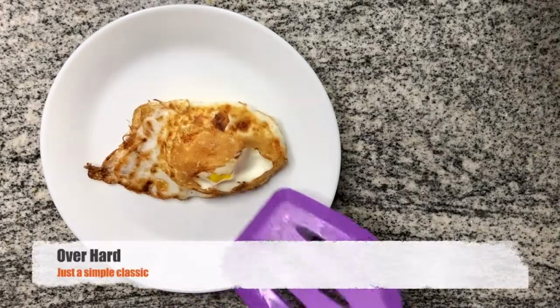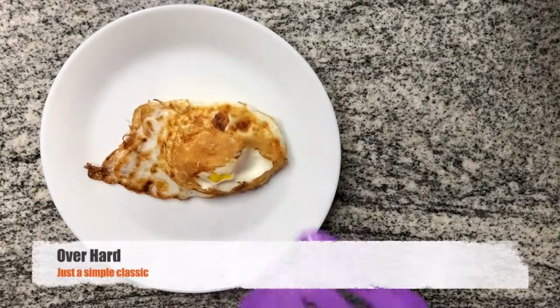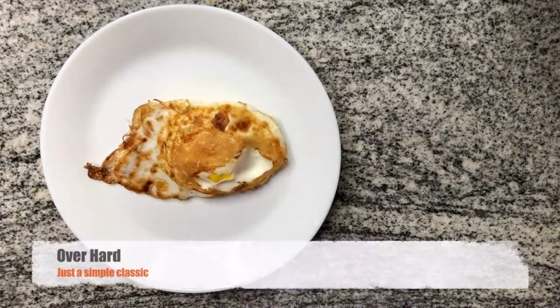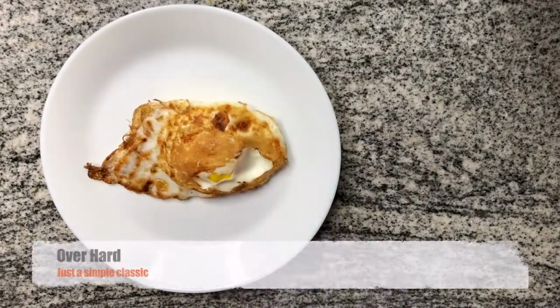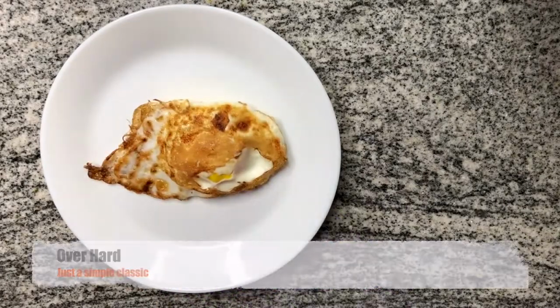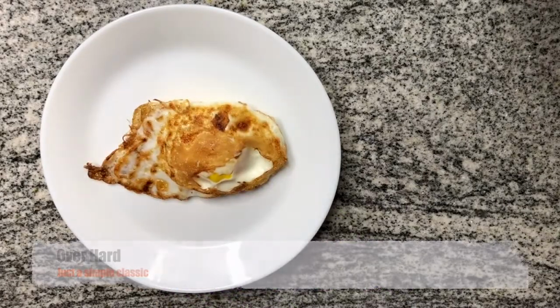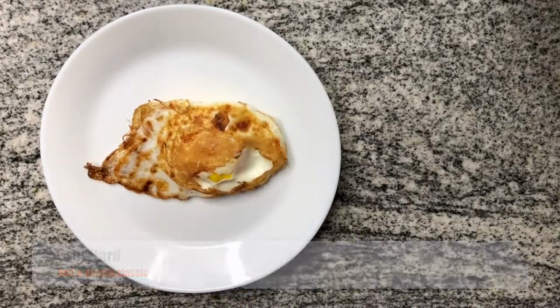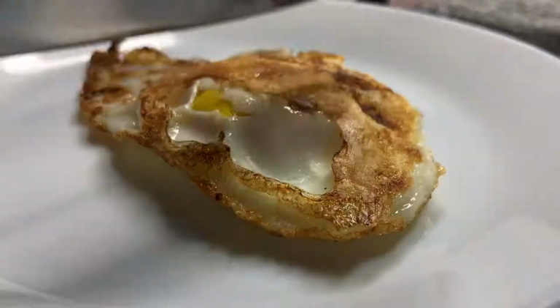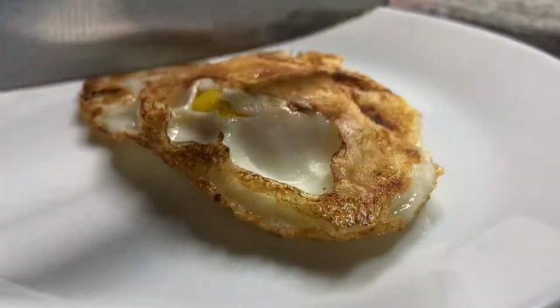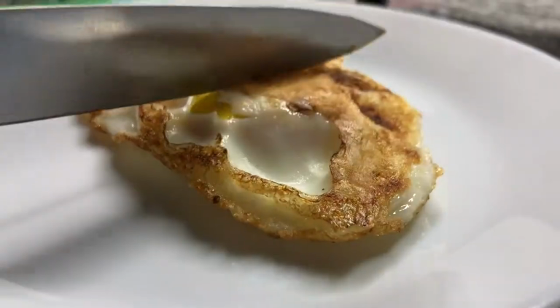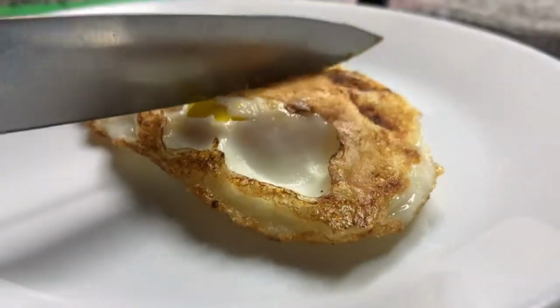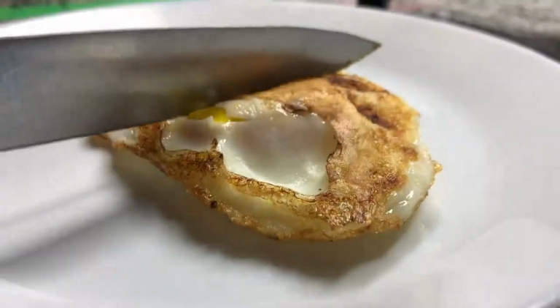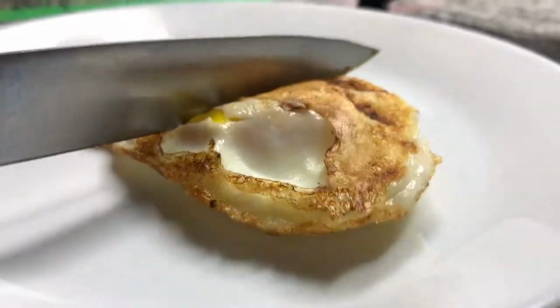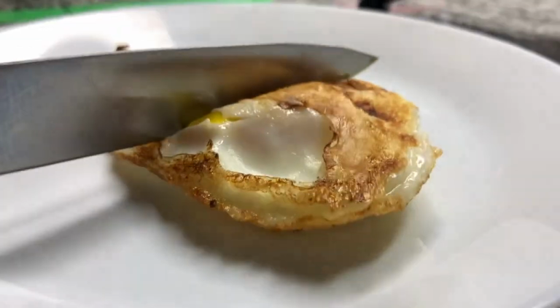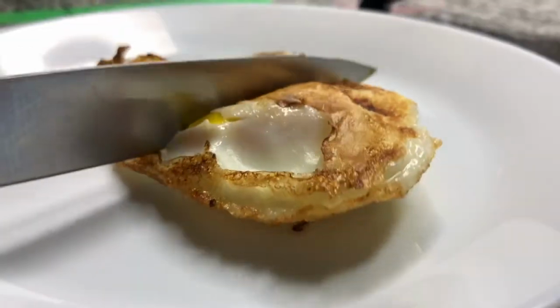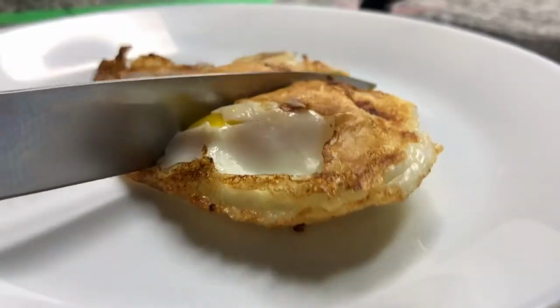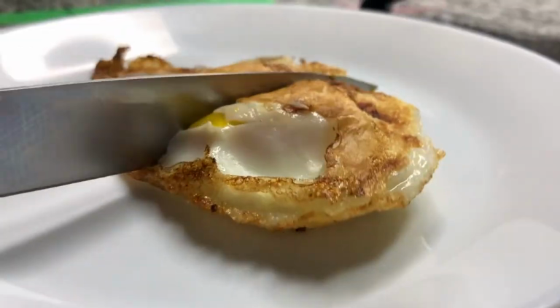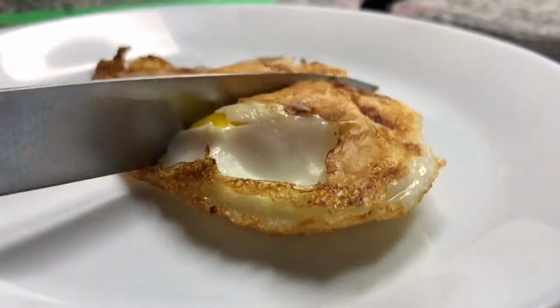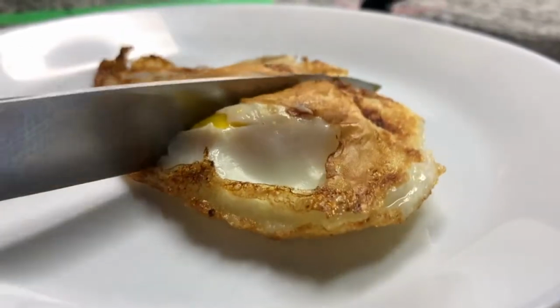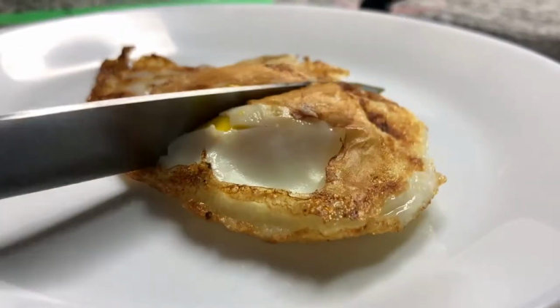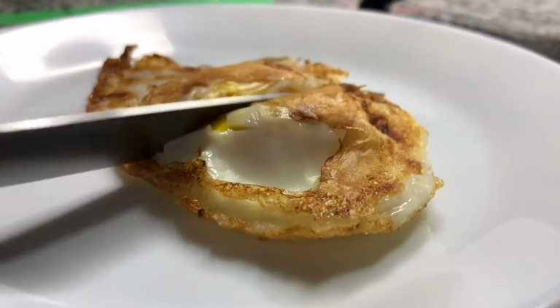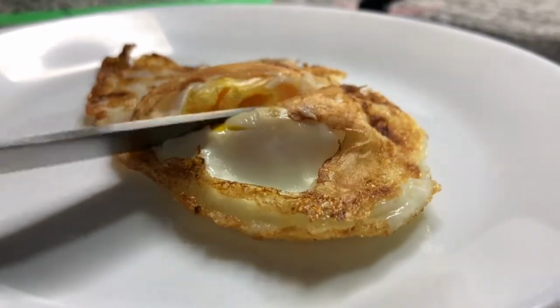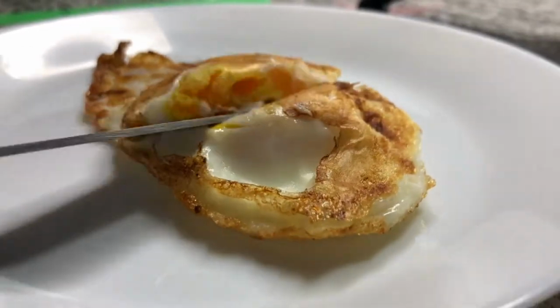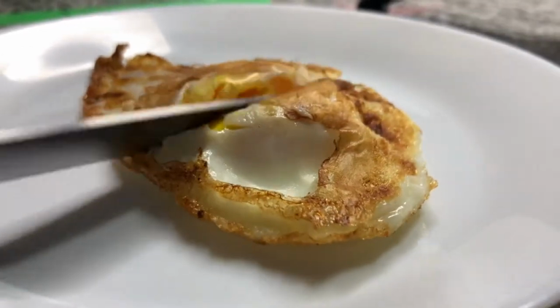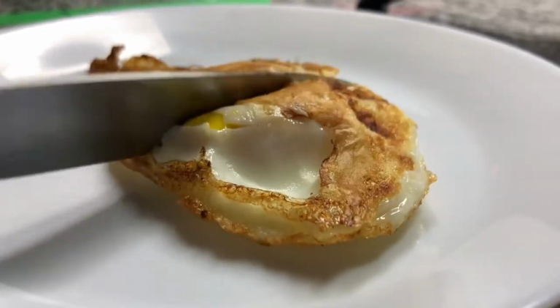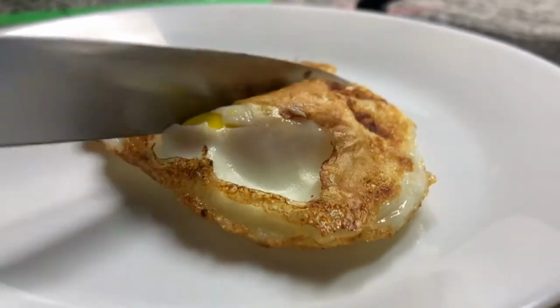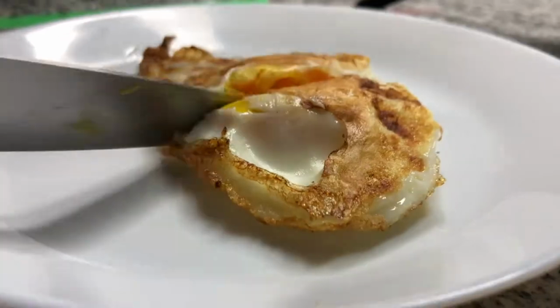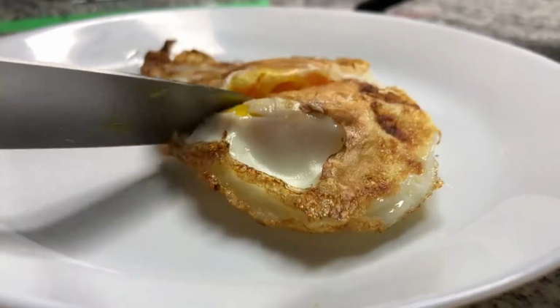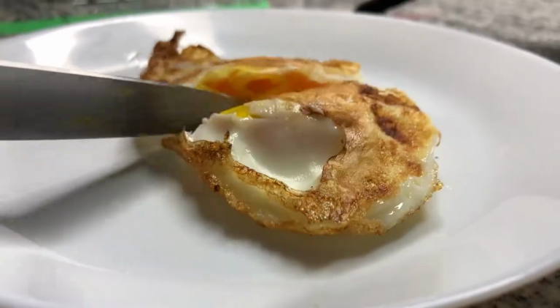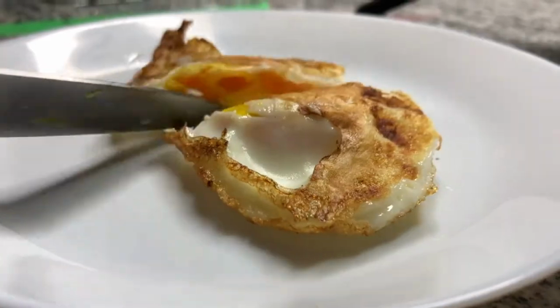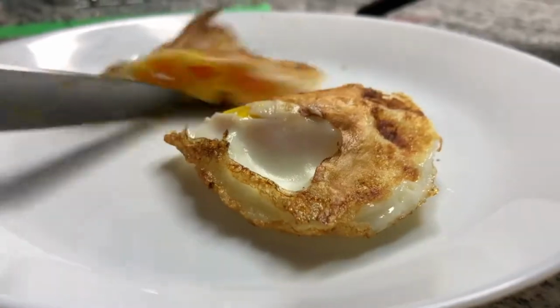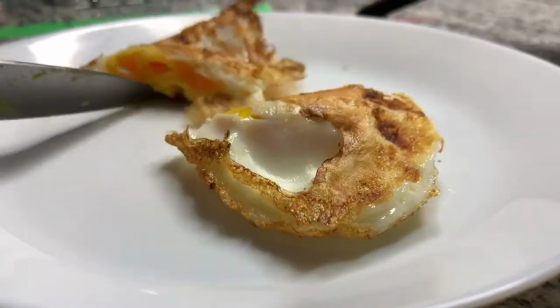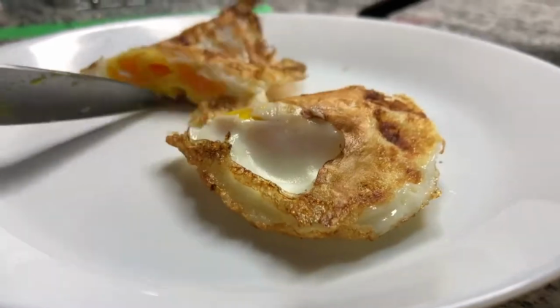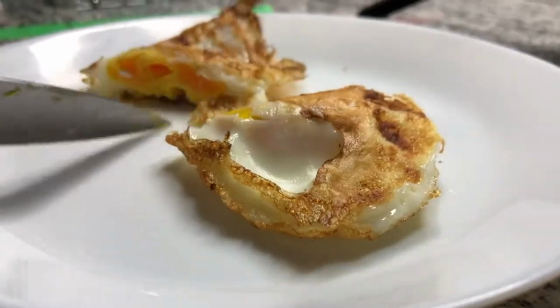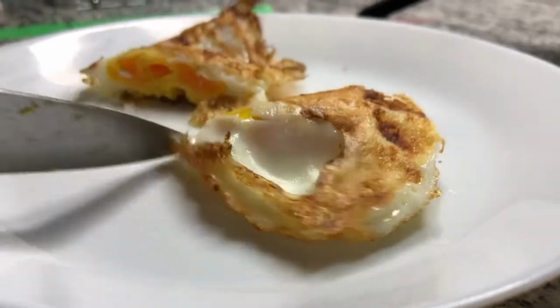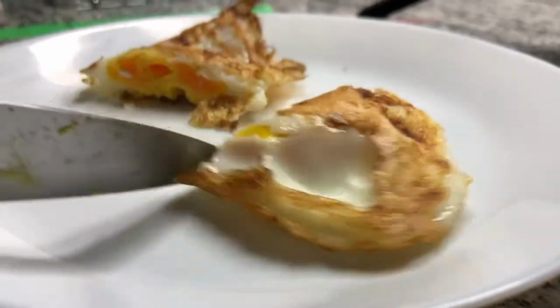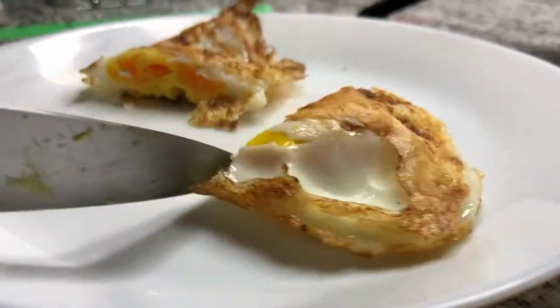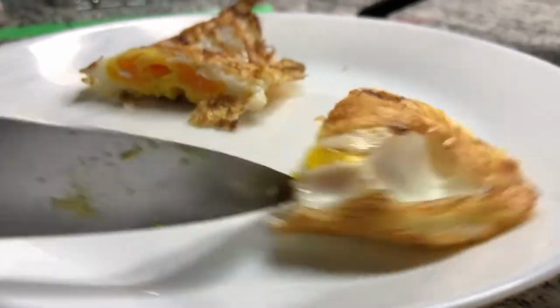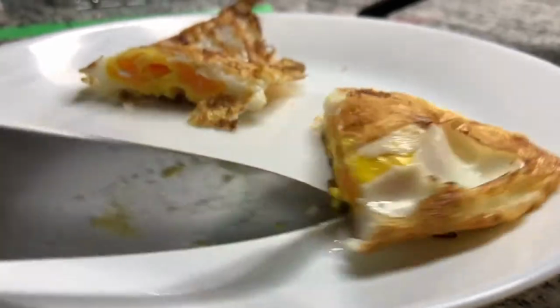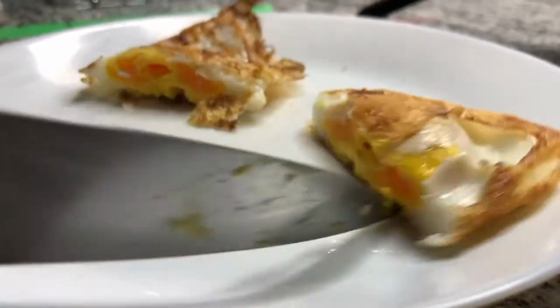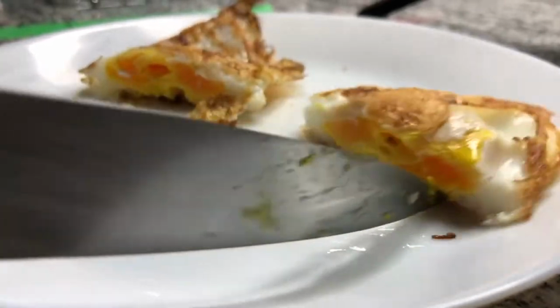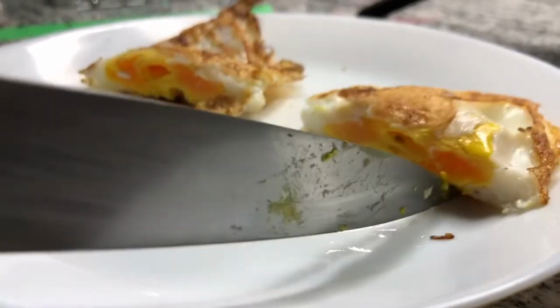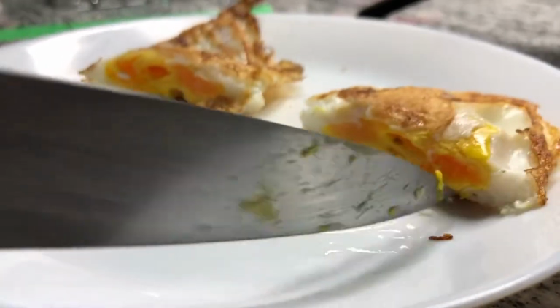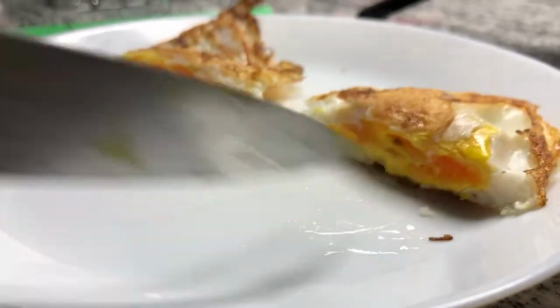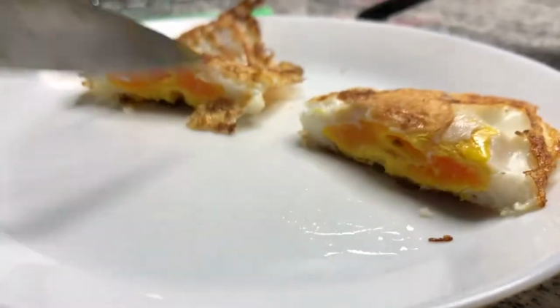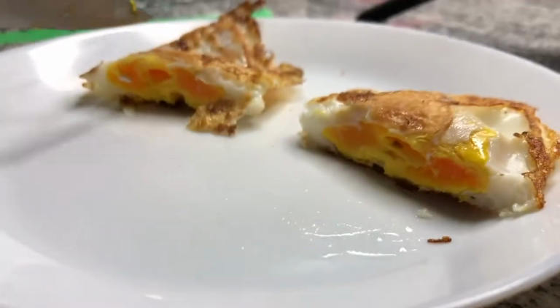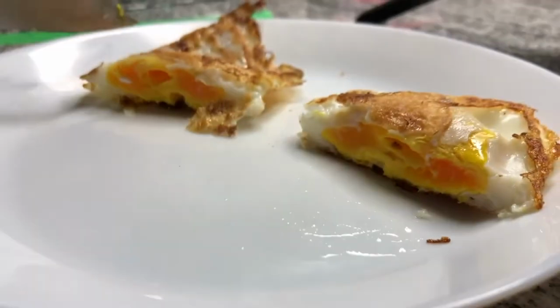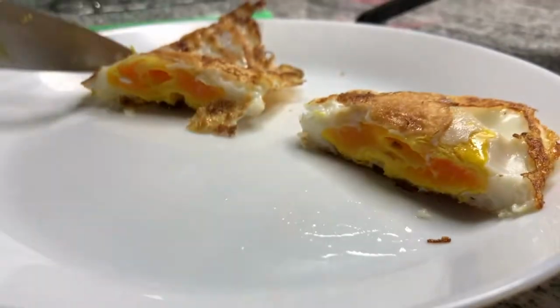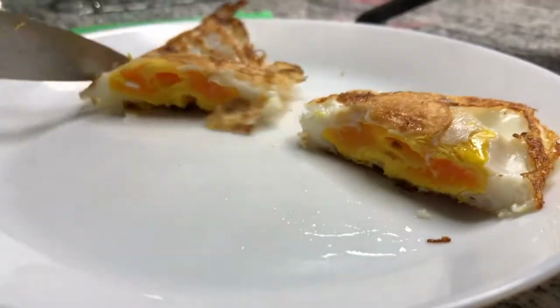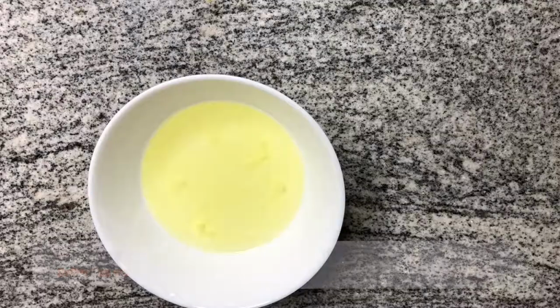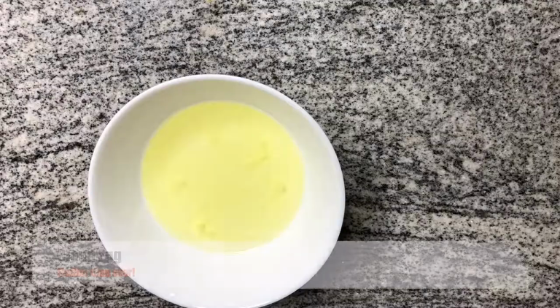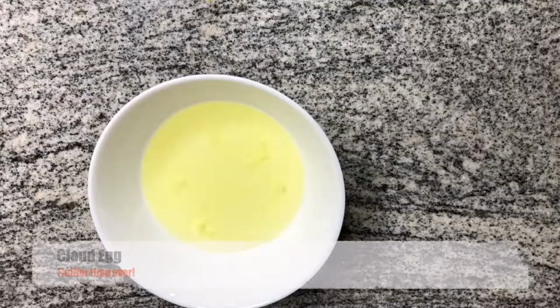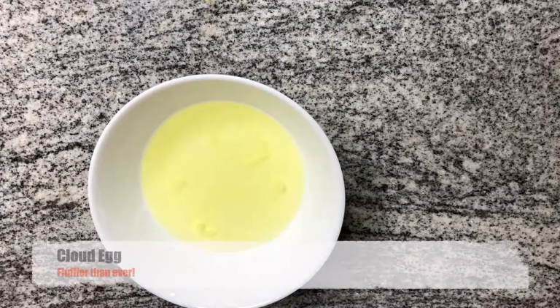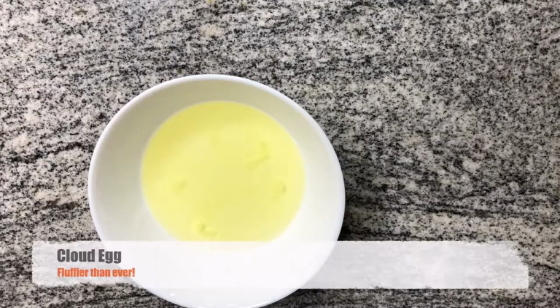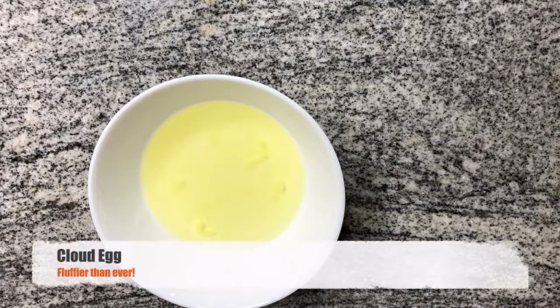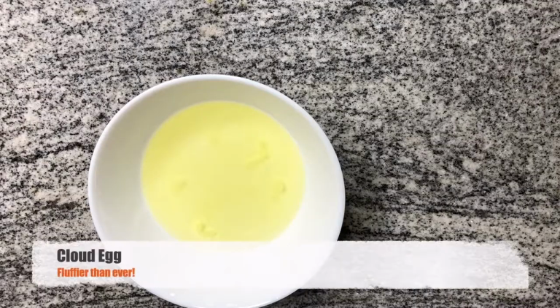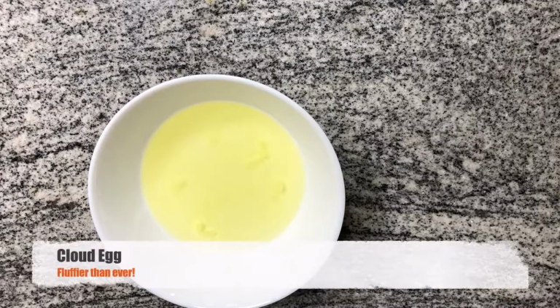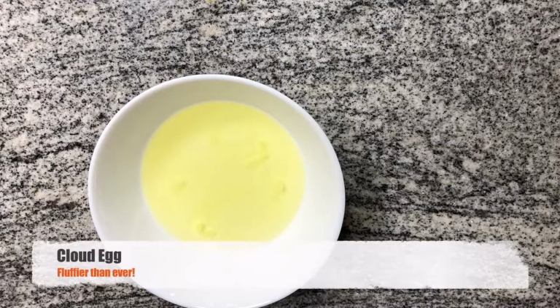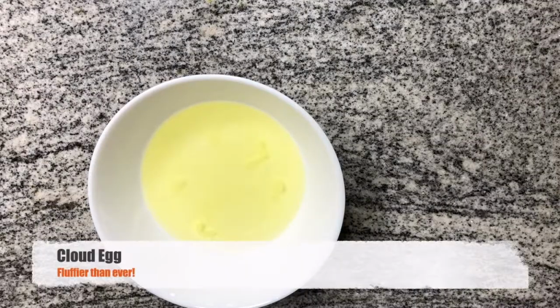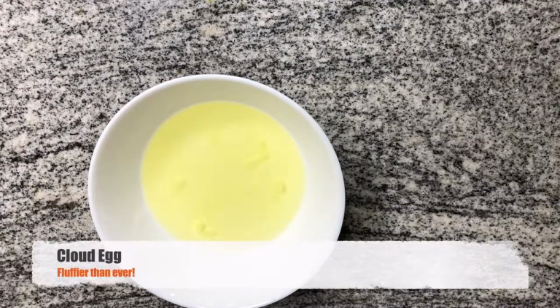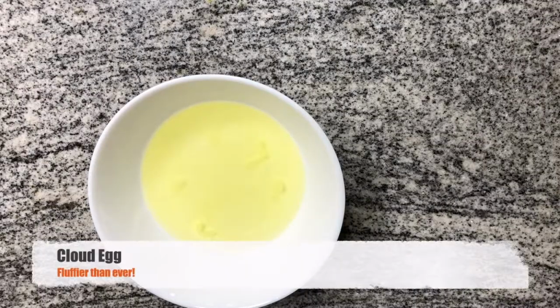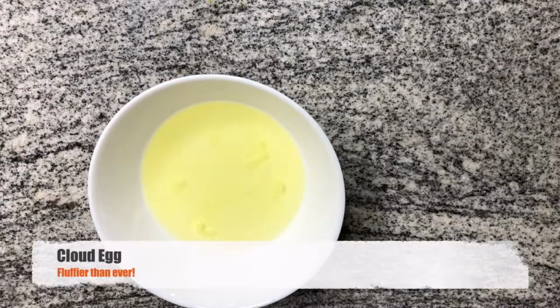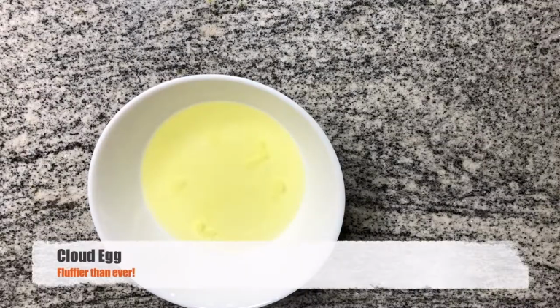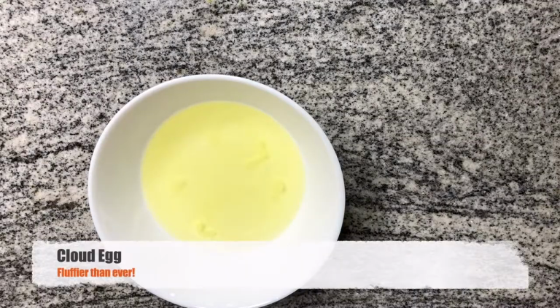Now if you want over hard, basically you're doing an over easy and you're just keeping it in there longer until the yolk cooks.